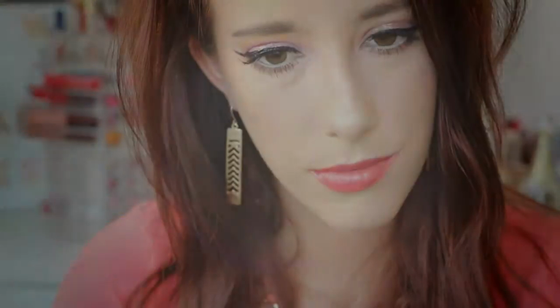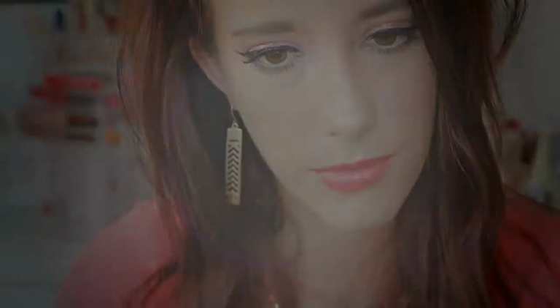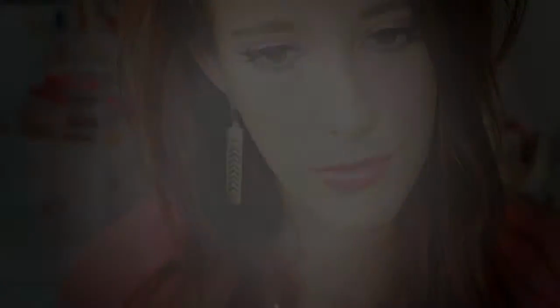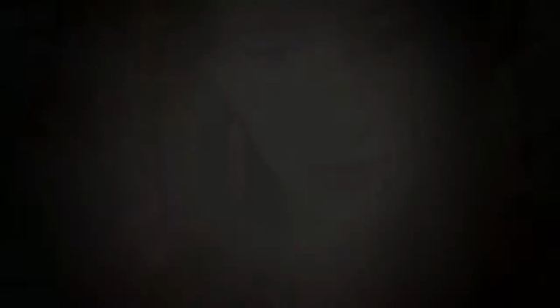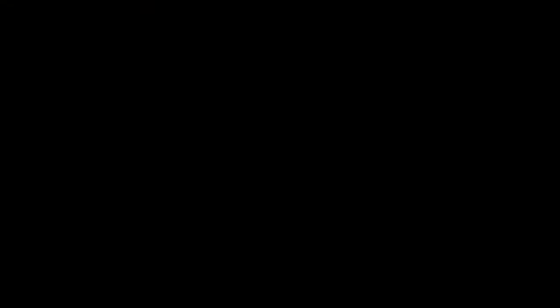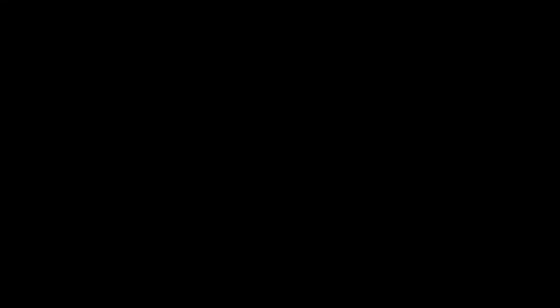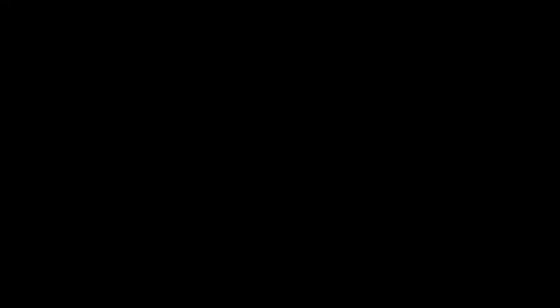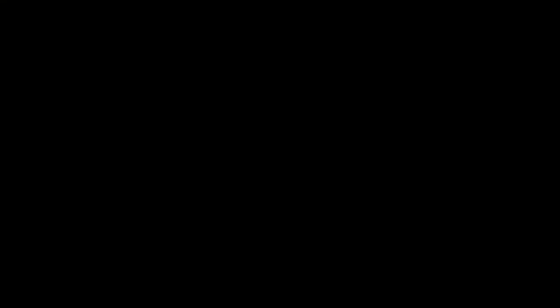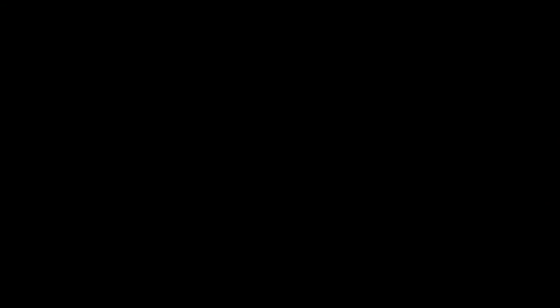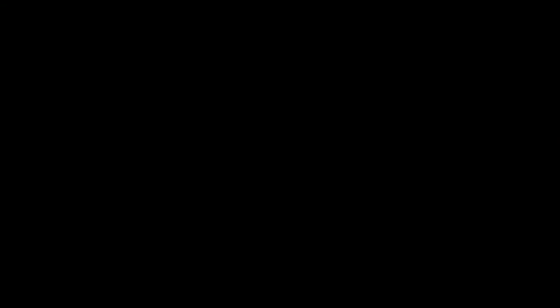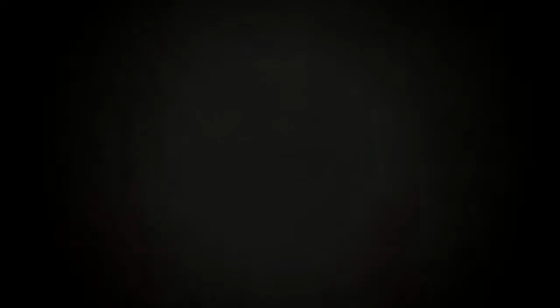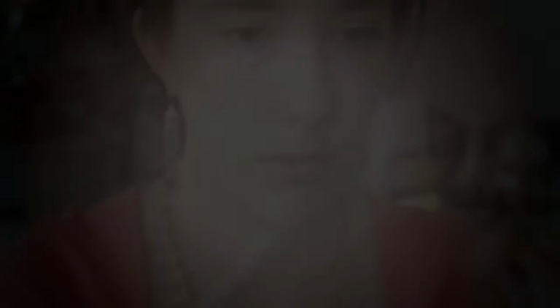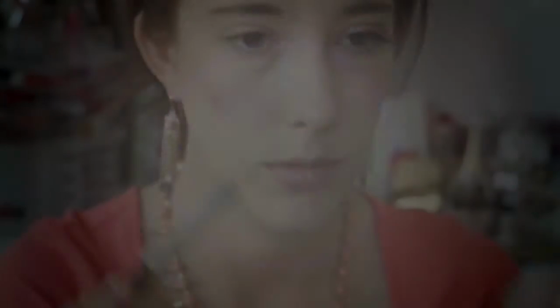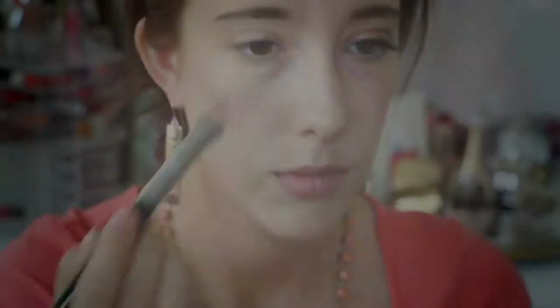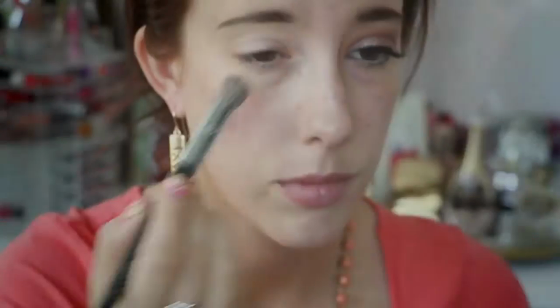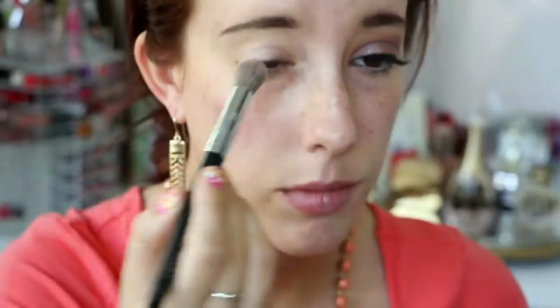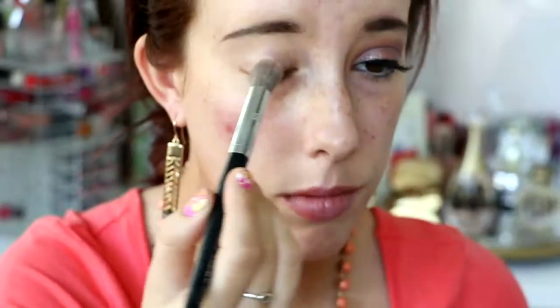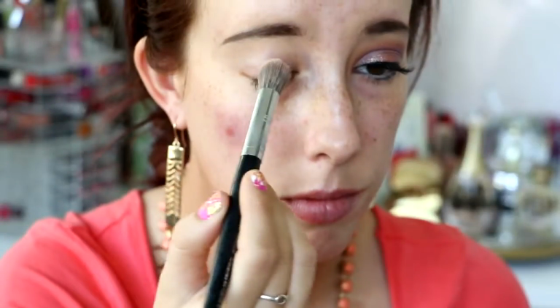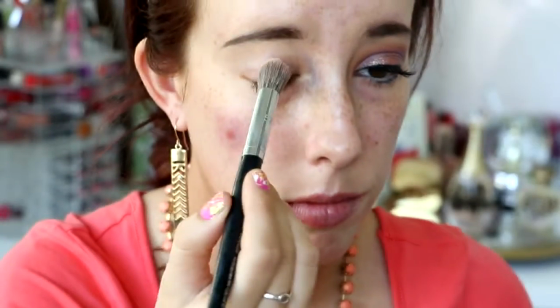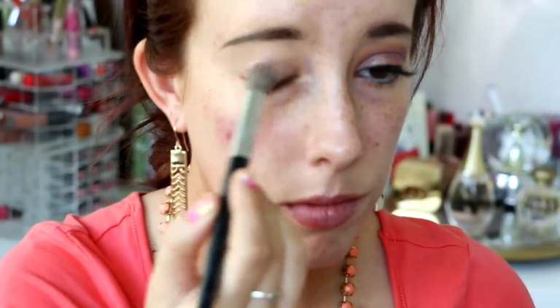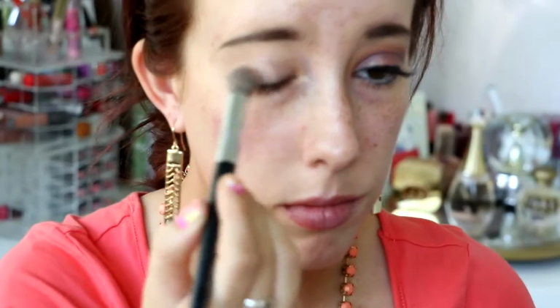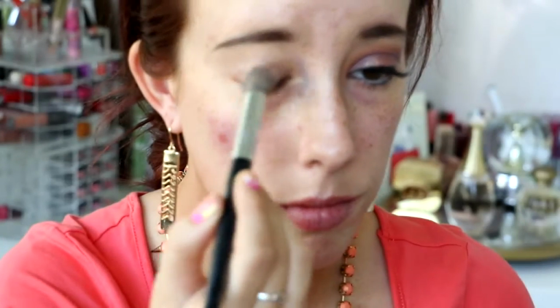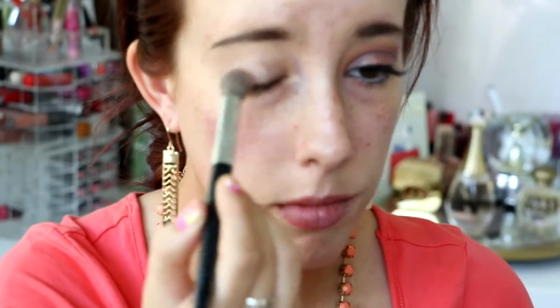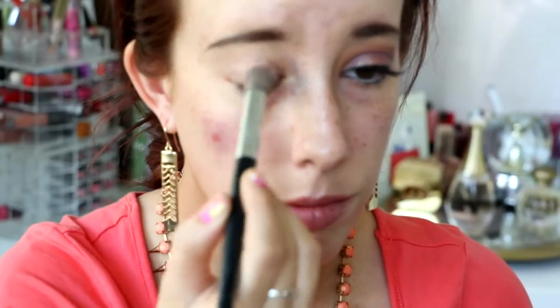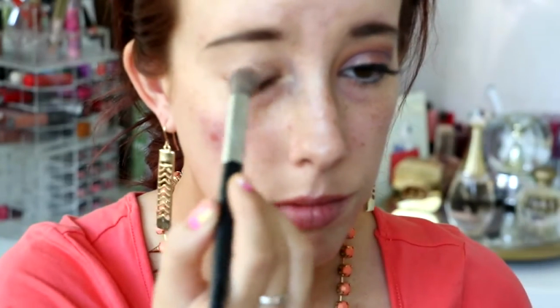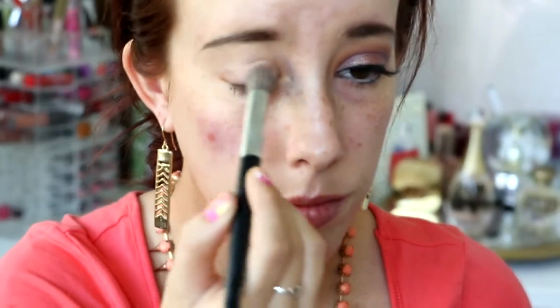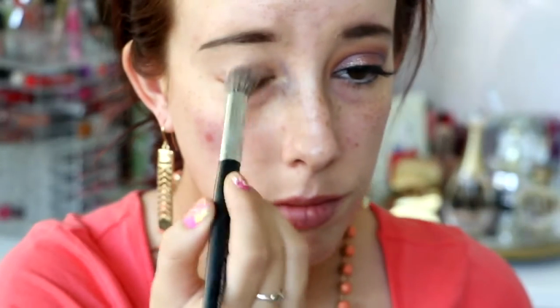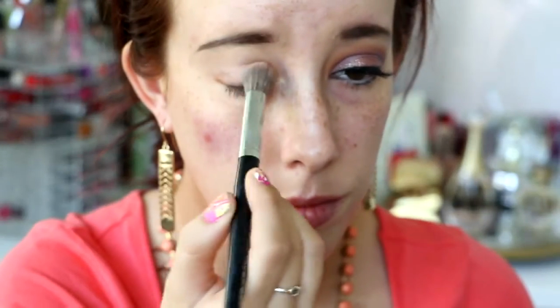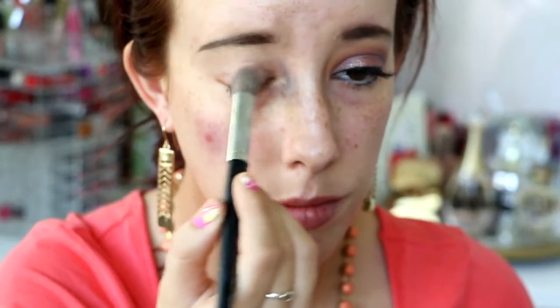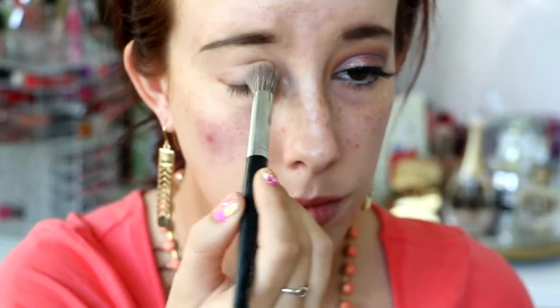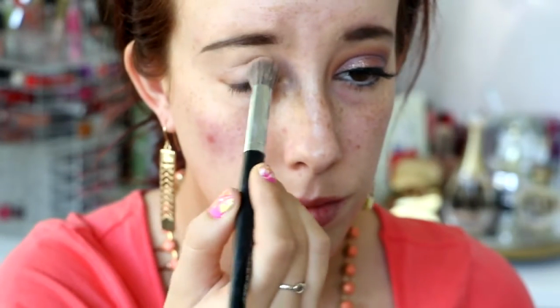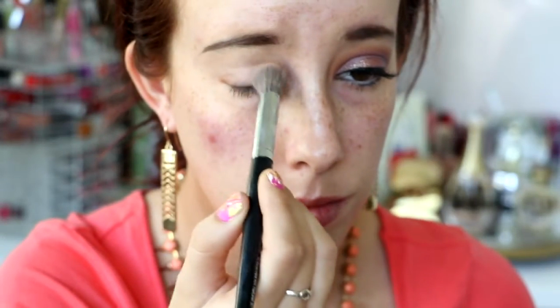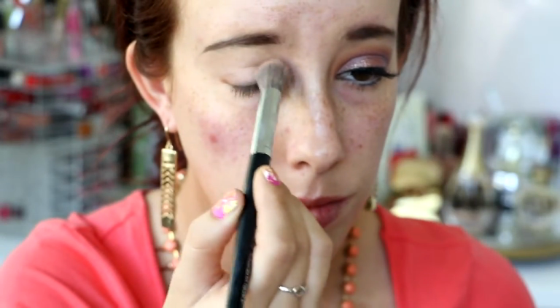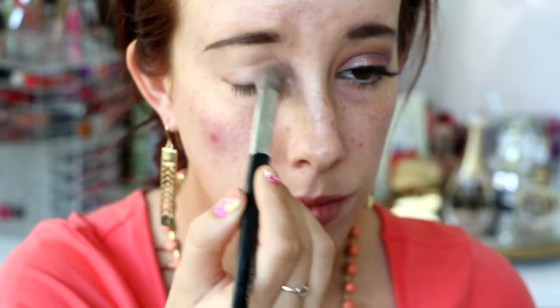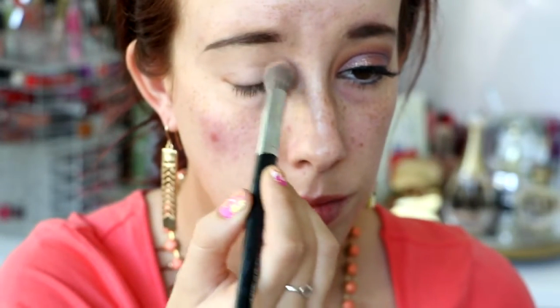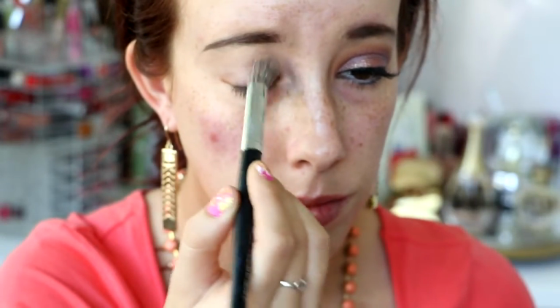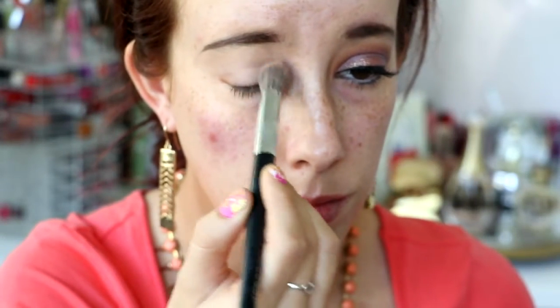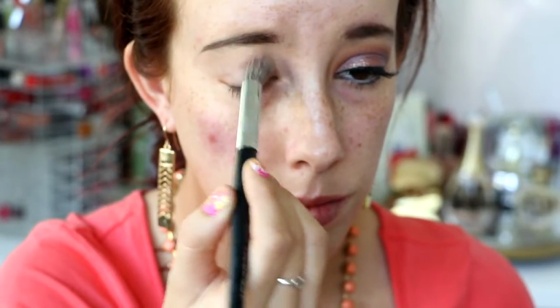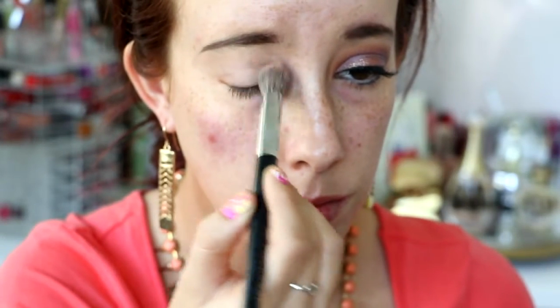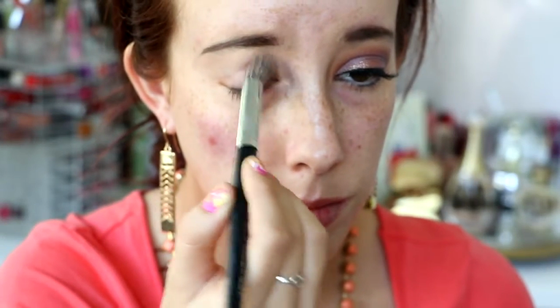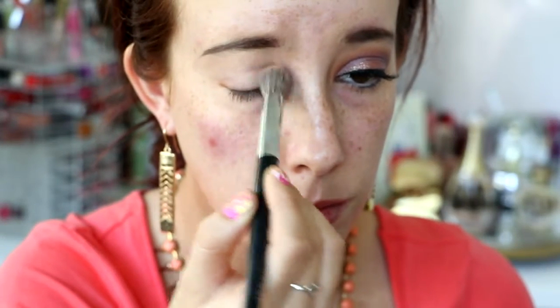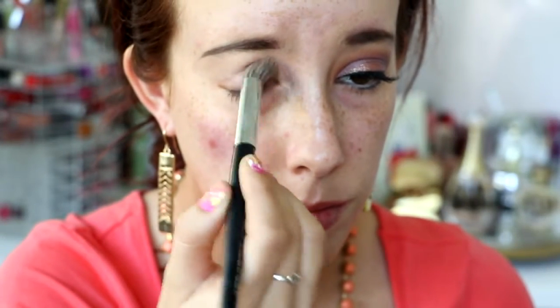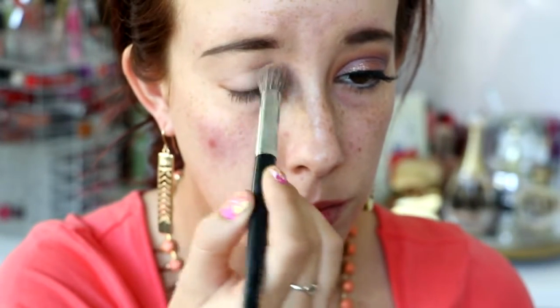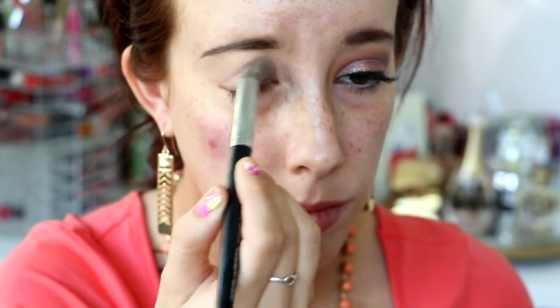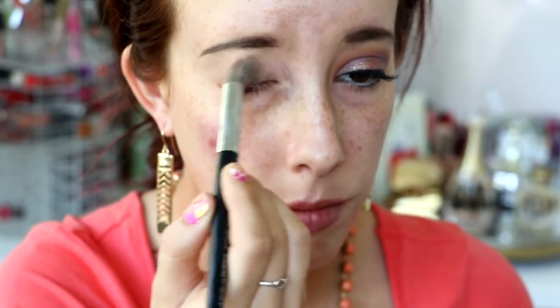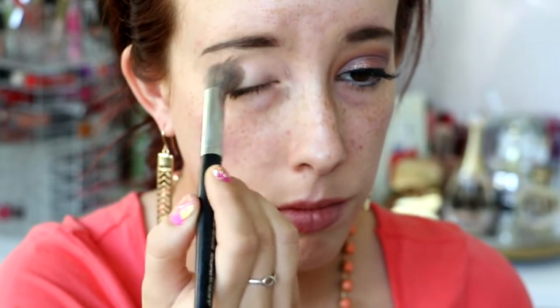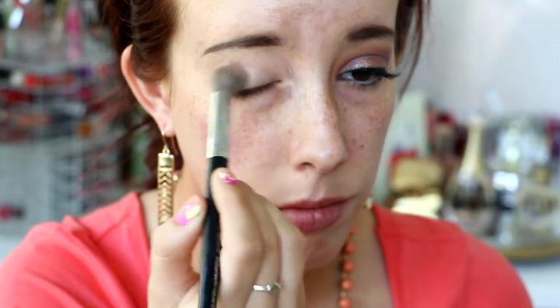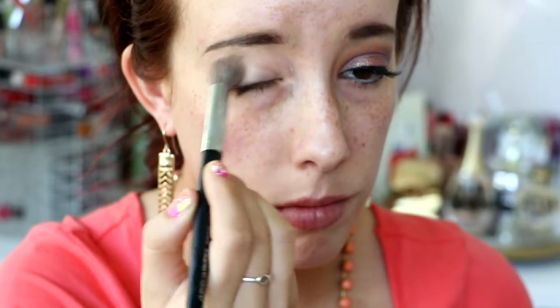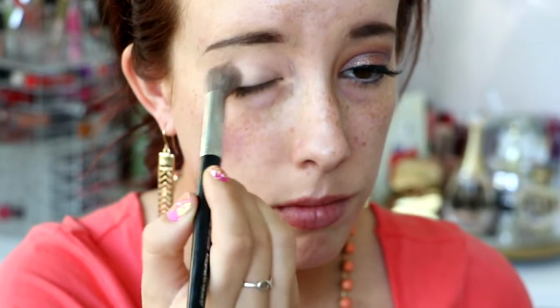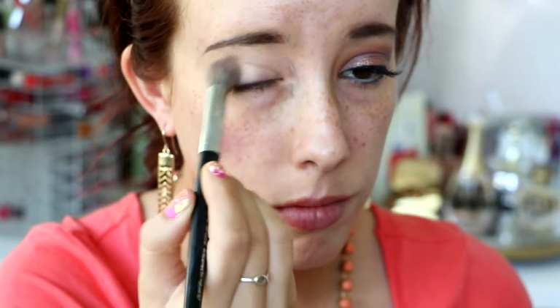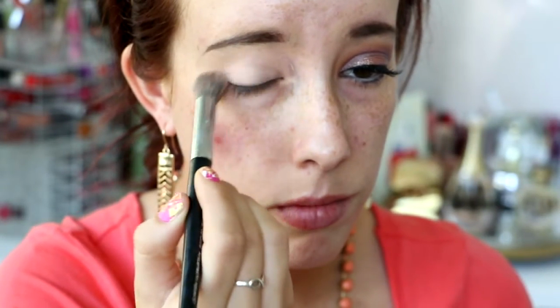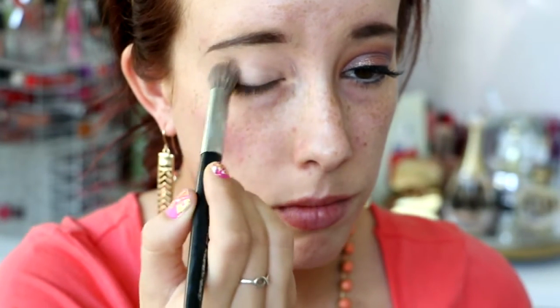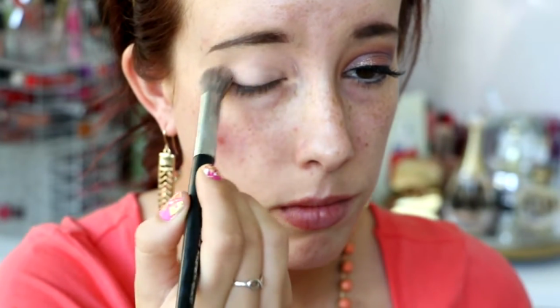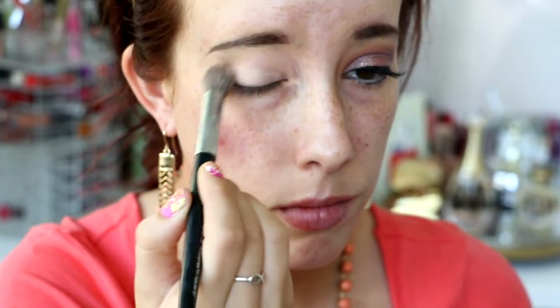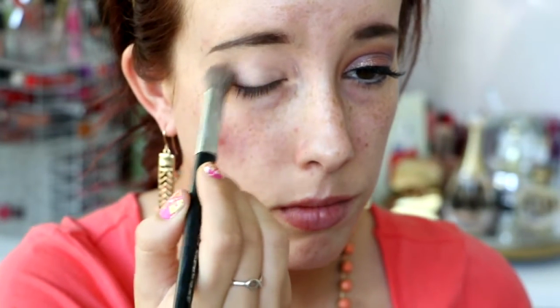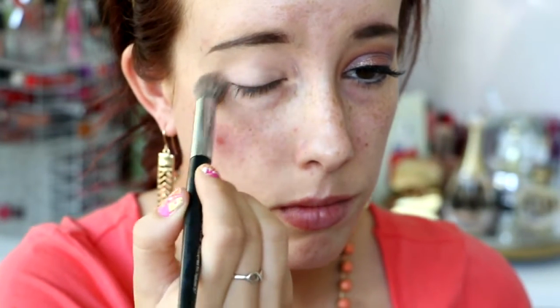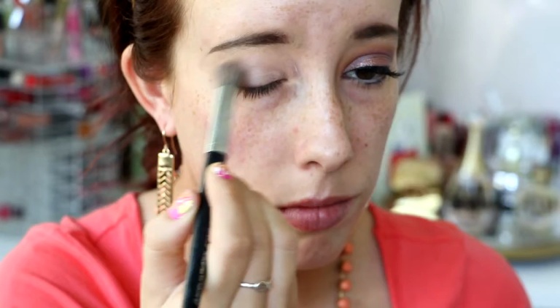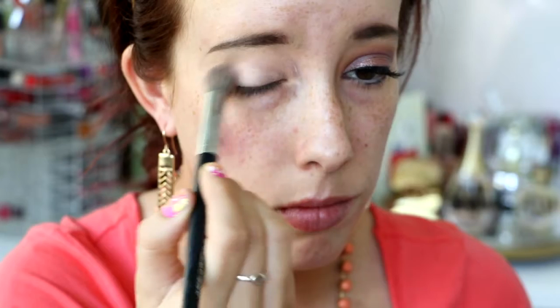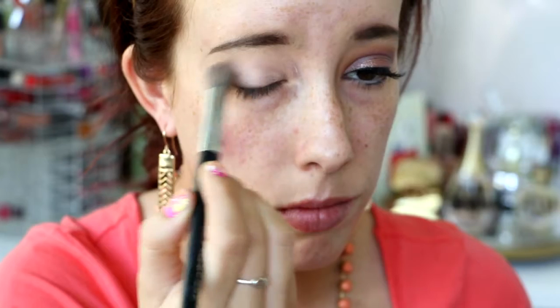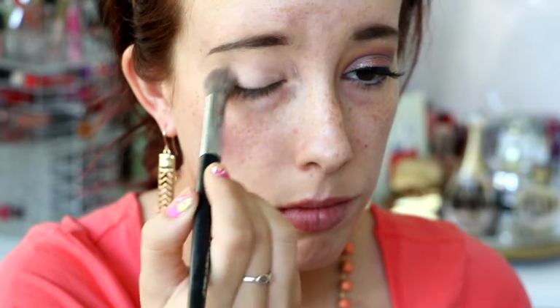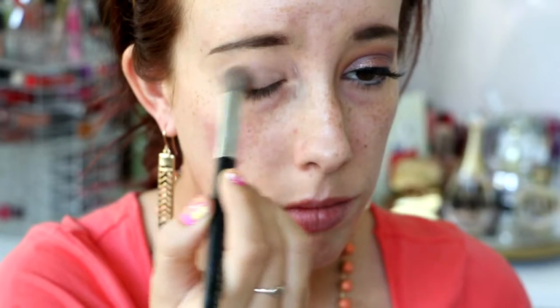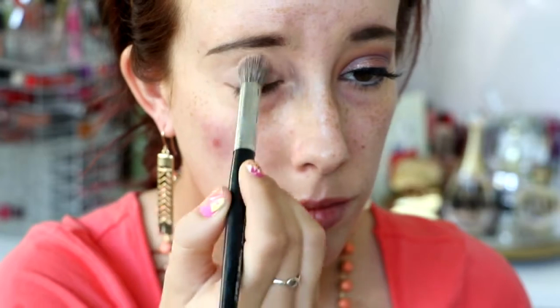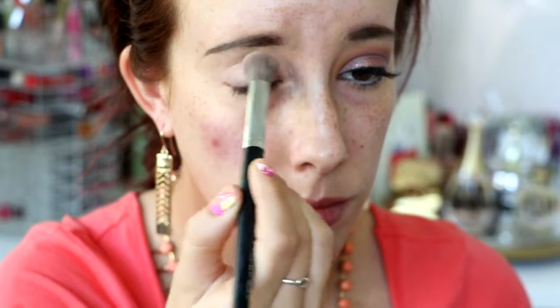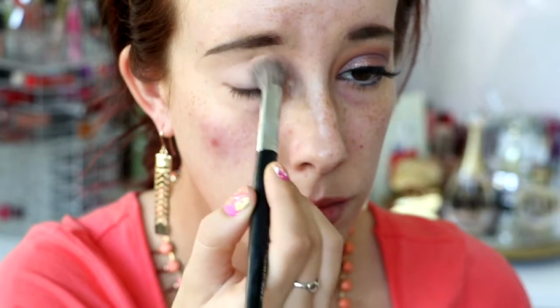Hey guys, welcome back to my channel. Today's video is going to be an Easter tutorial, or just for spring, whatever you prefer.